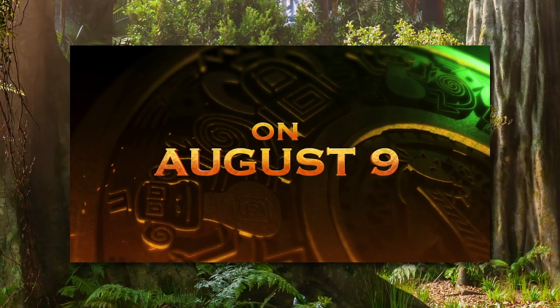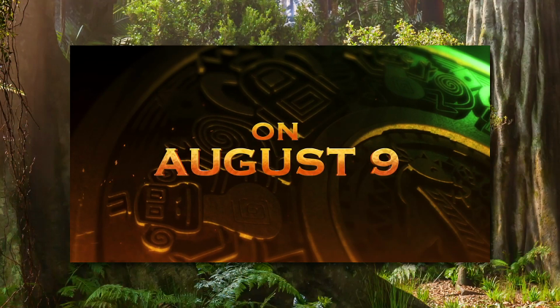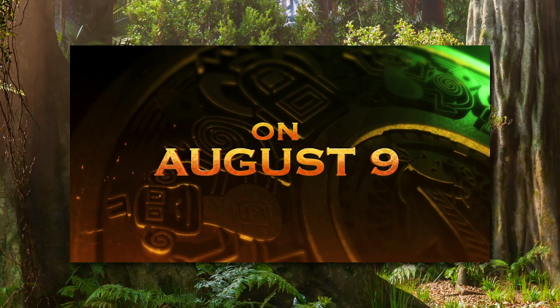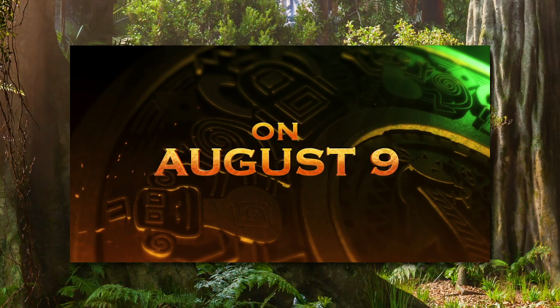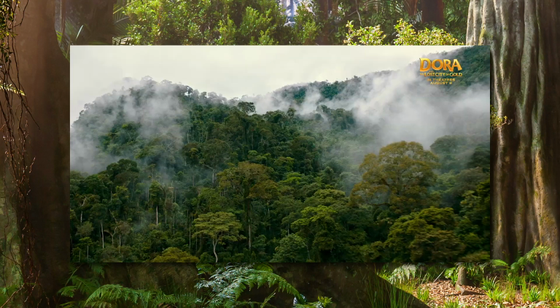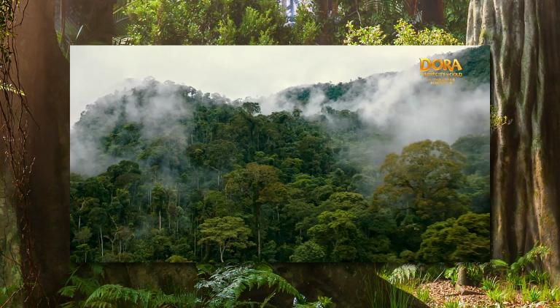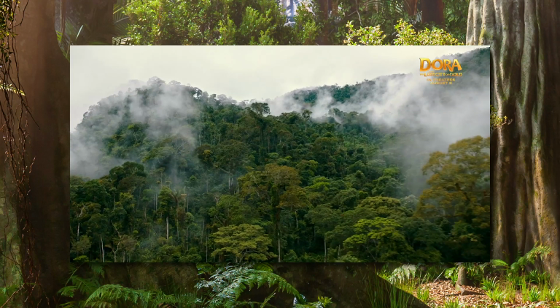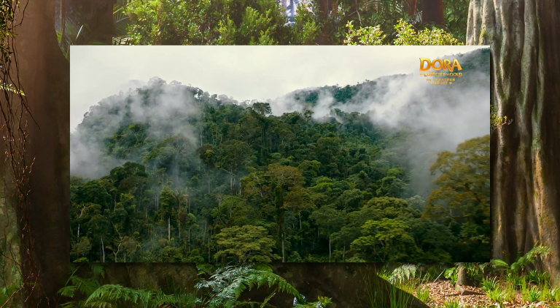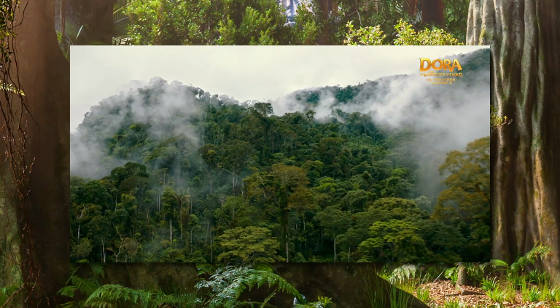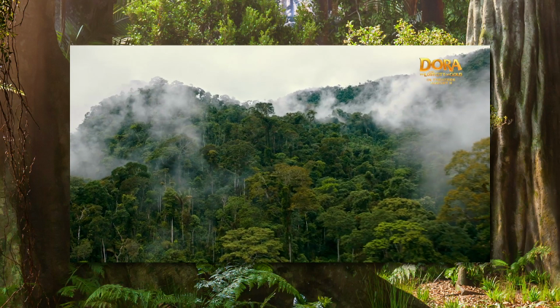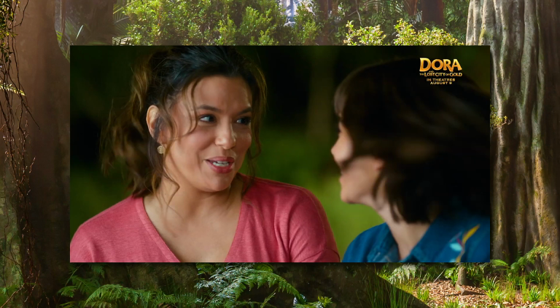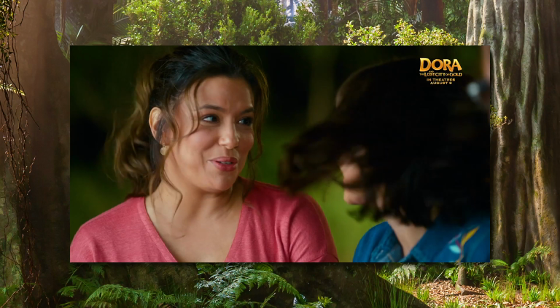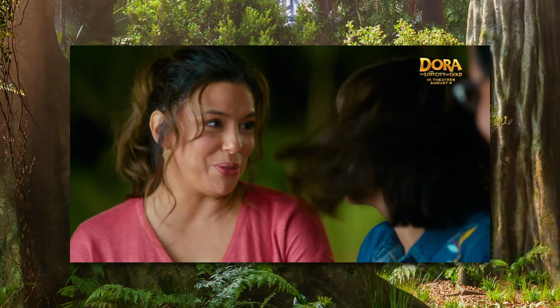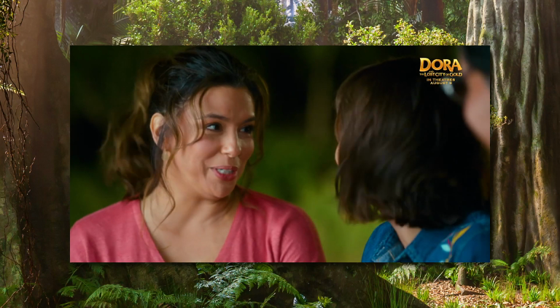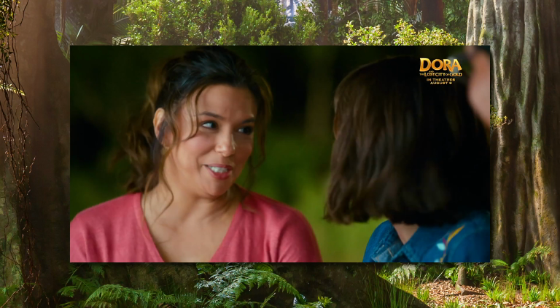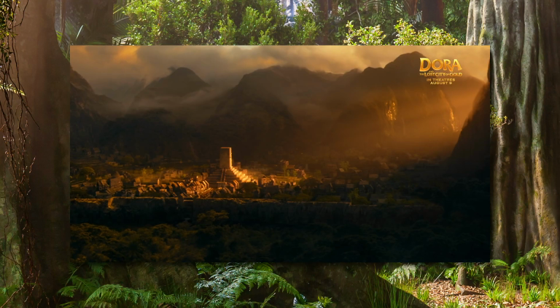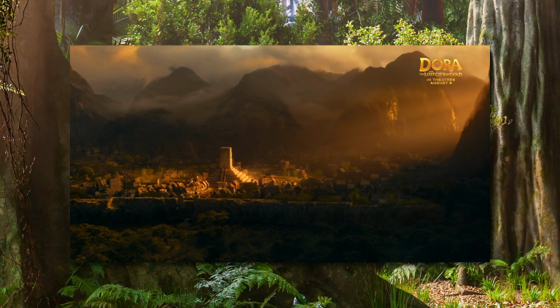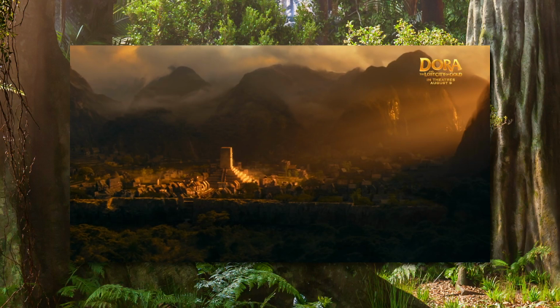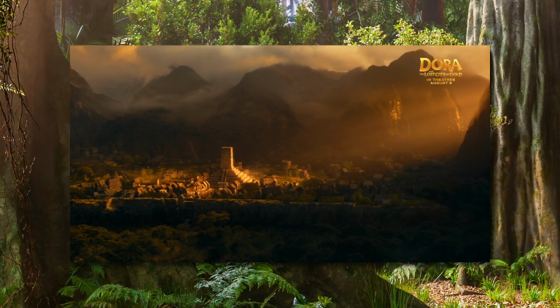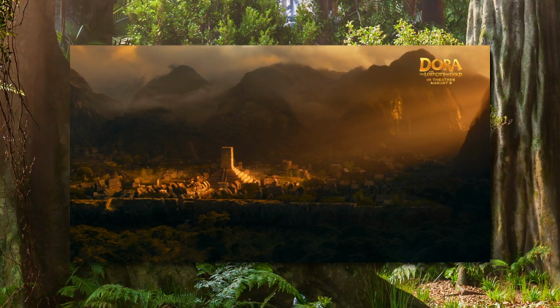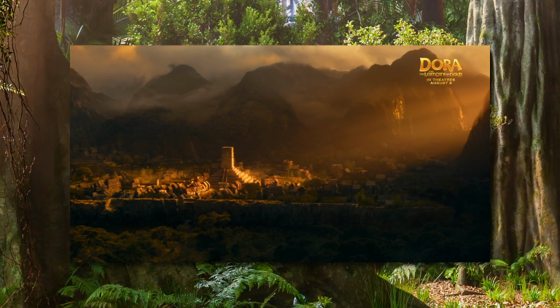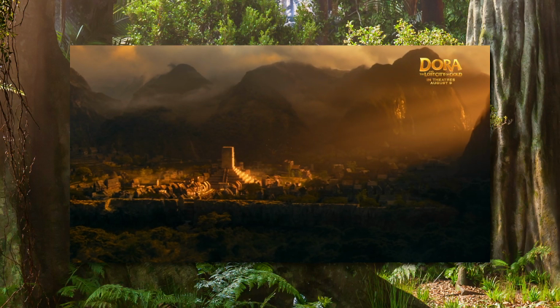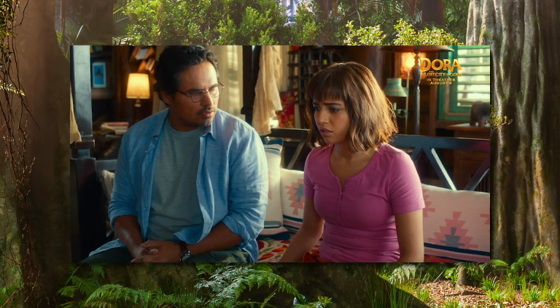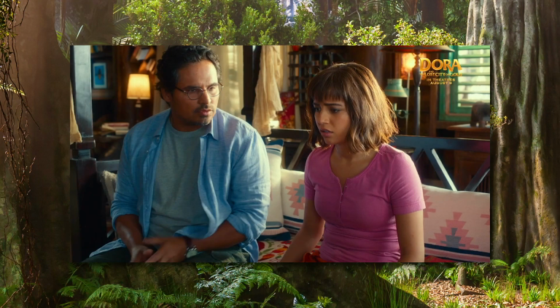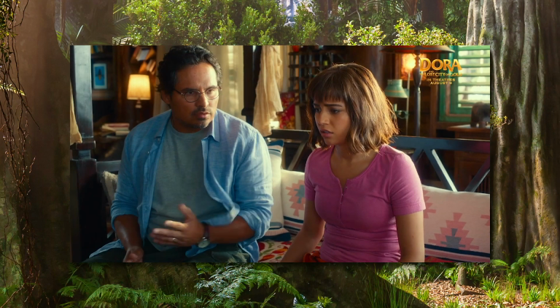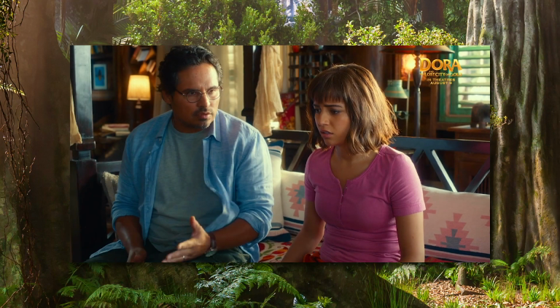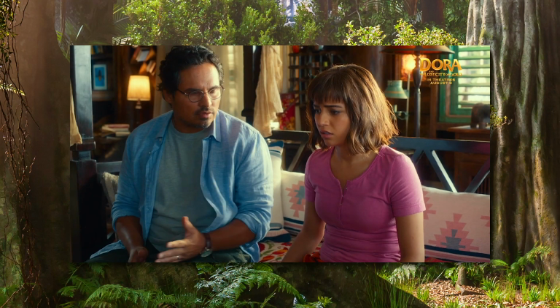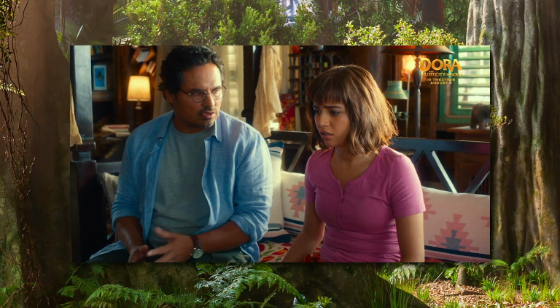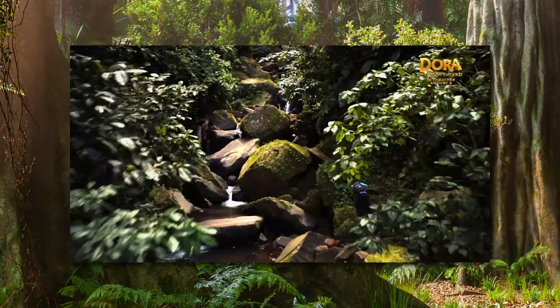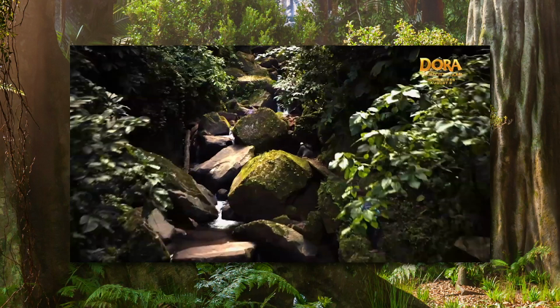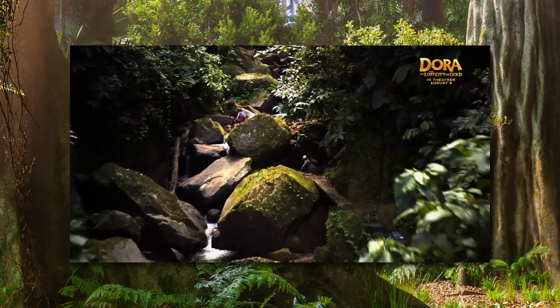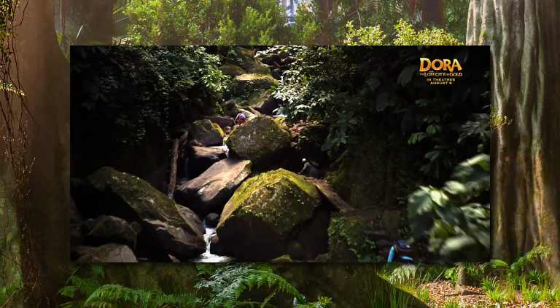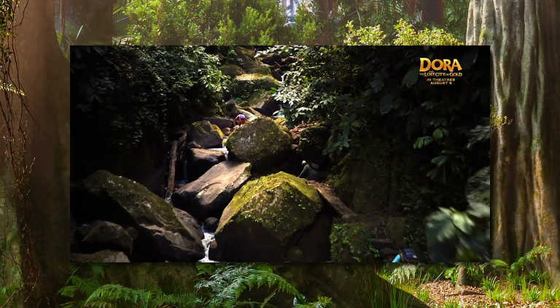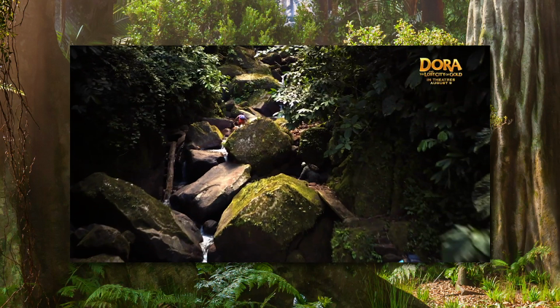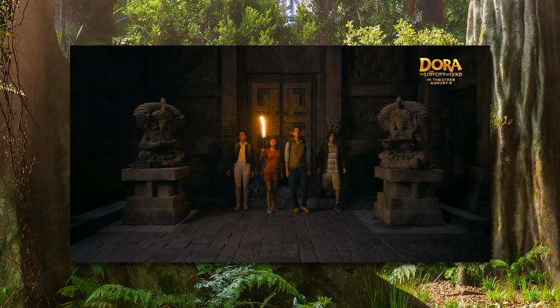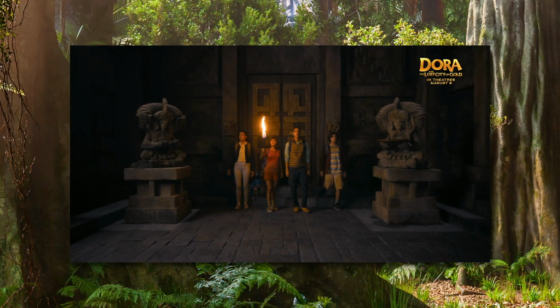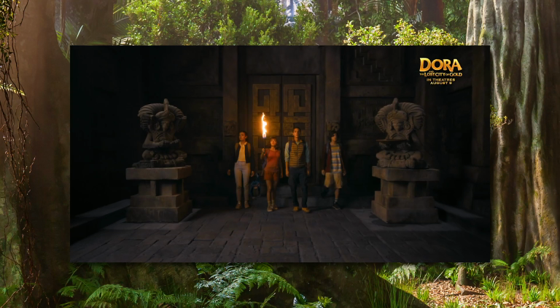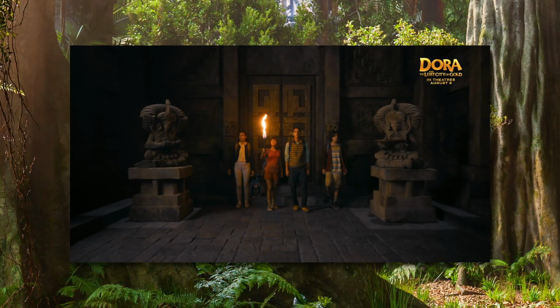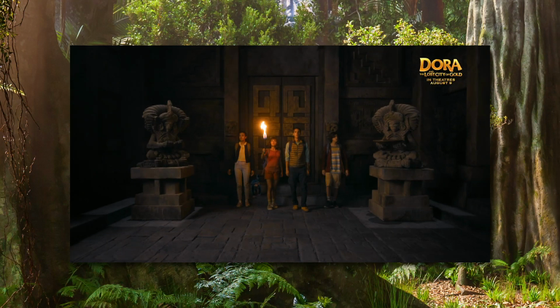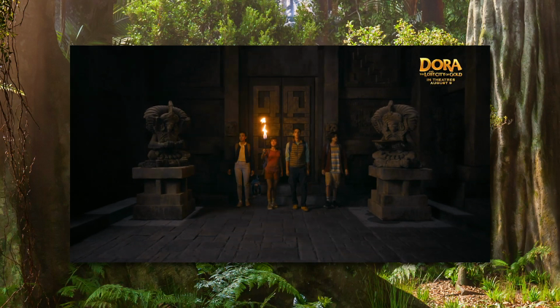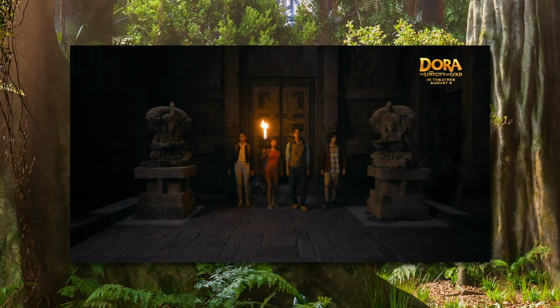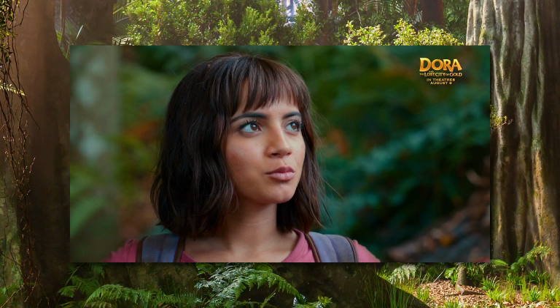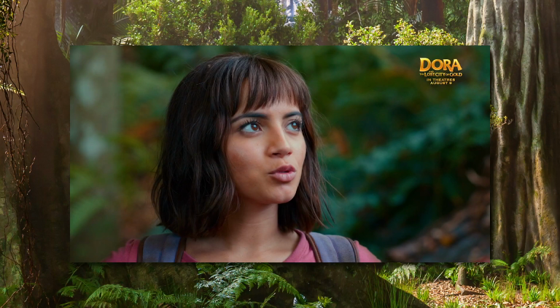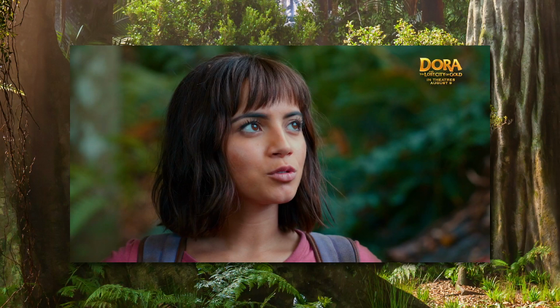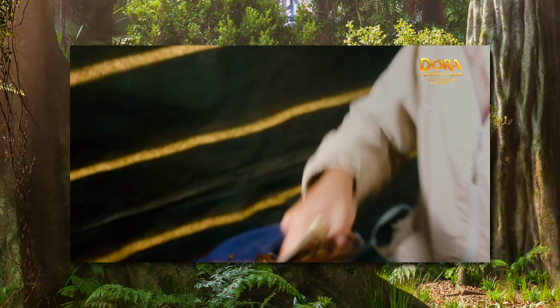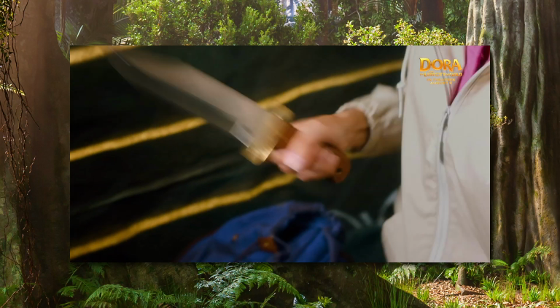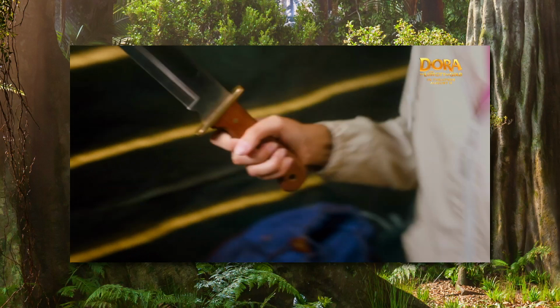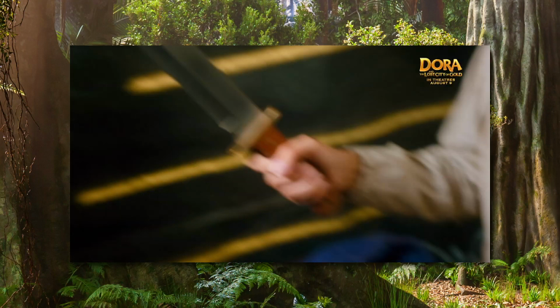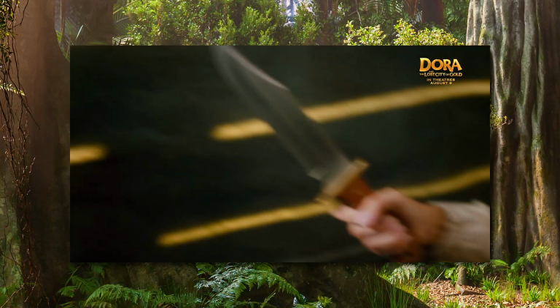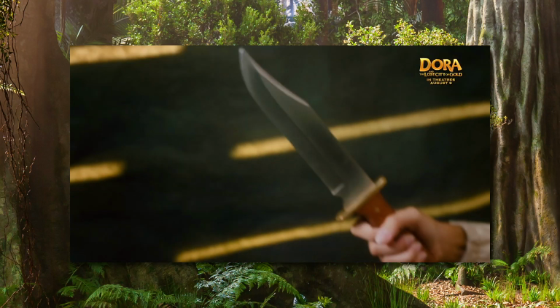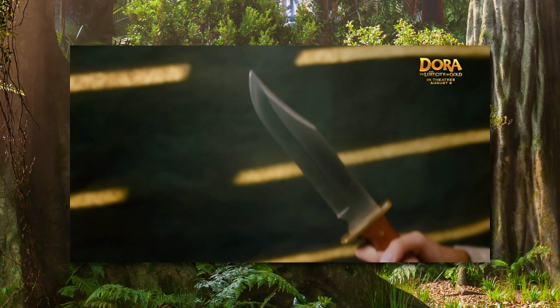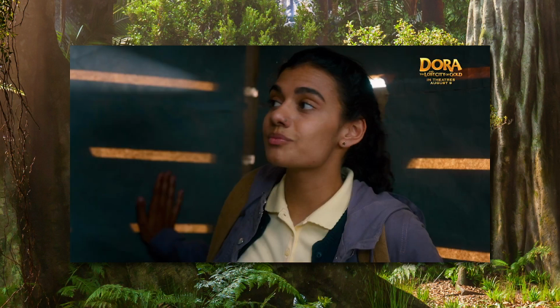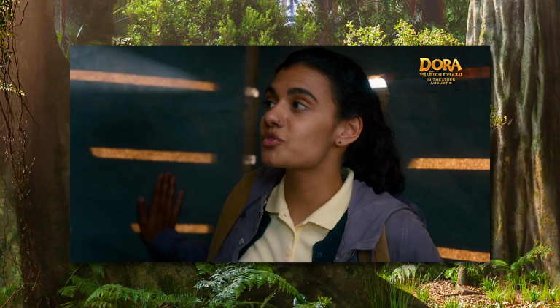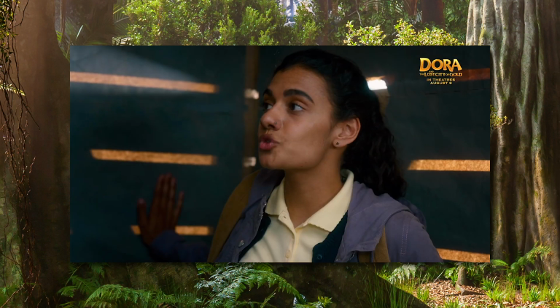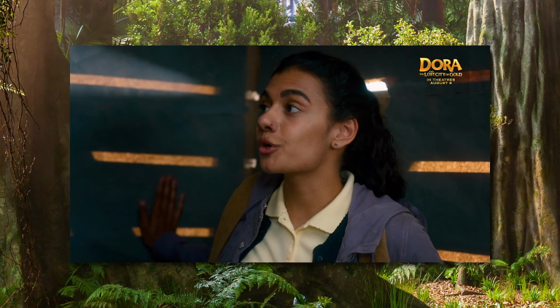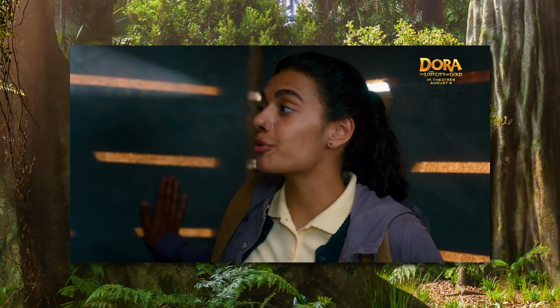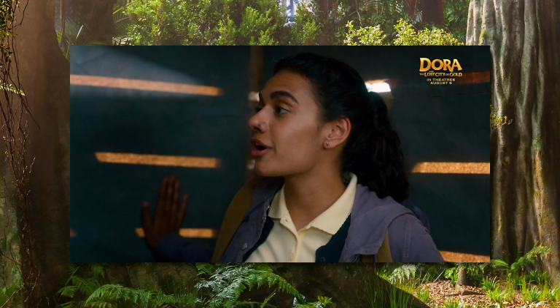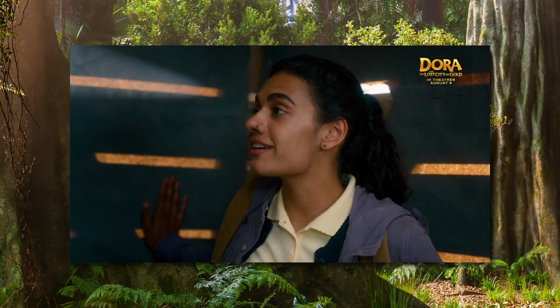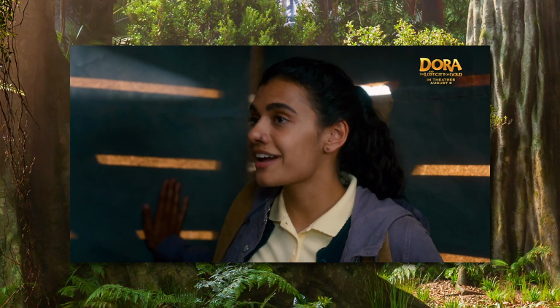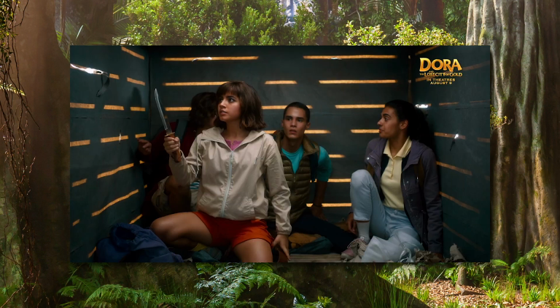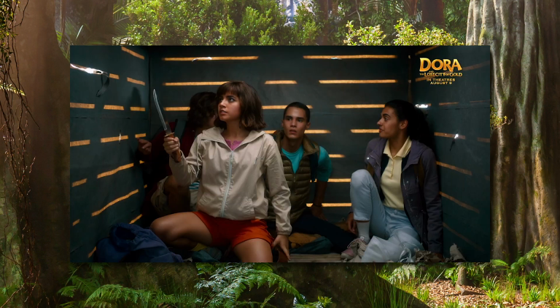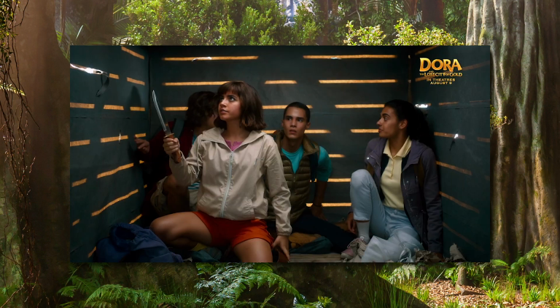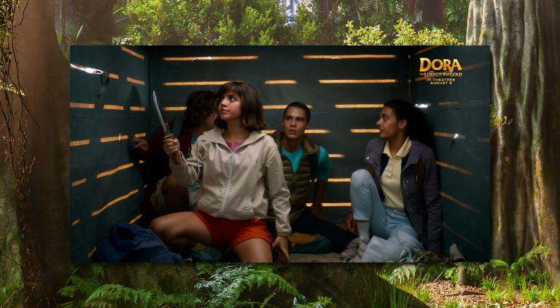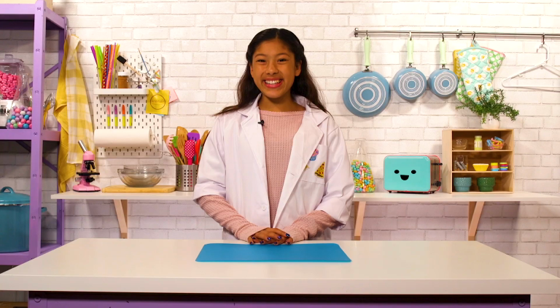We're on to something big, Dora. An ancient city of gold. This is our chance. We're gonna break some rules.